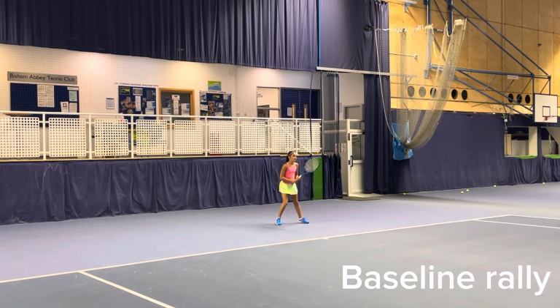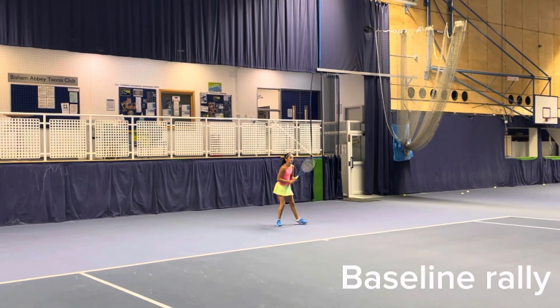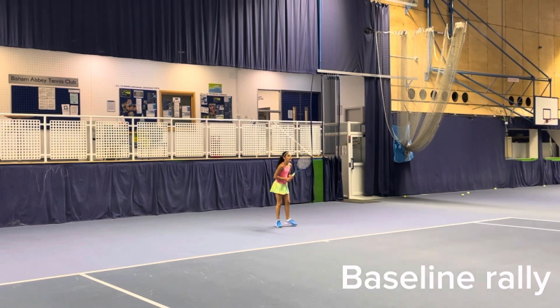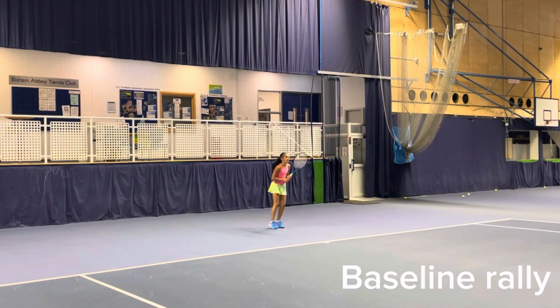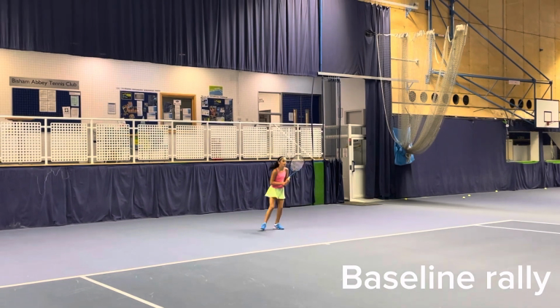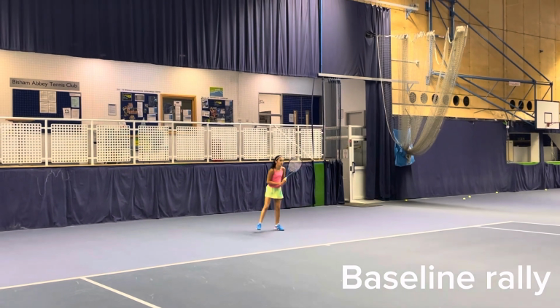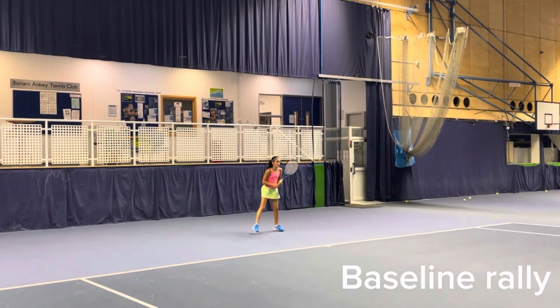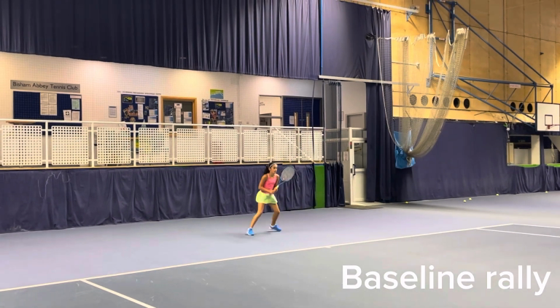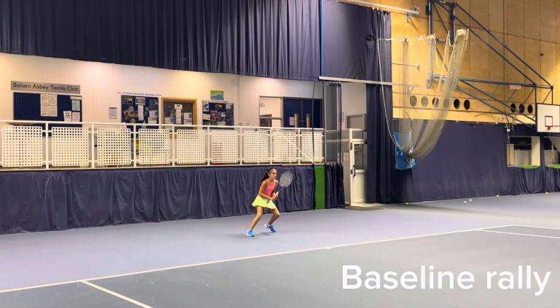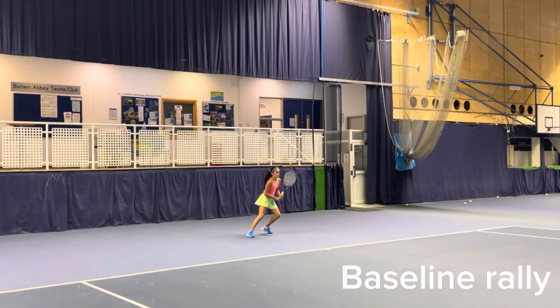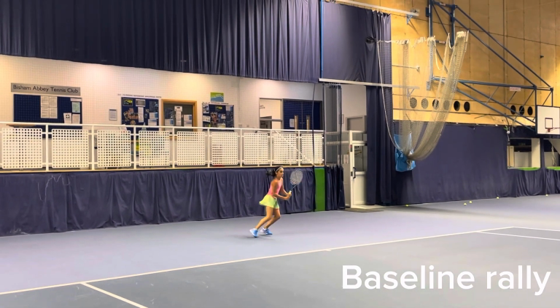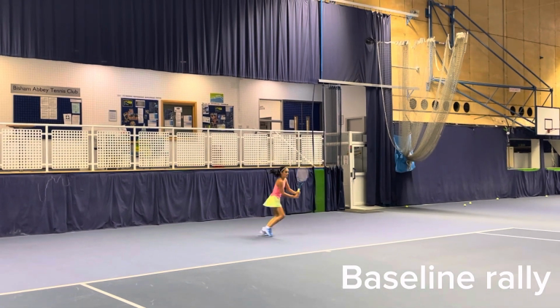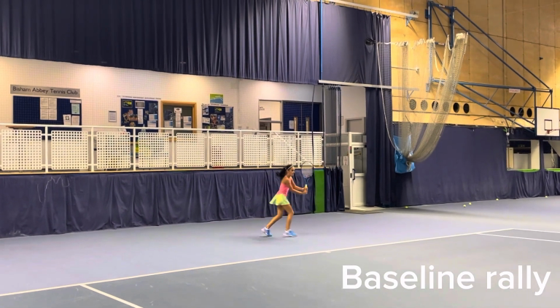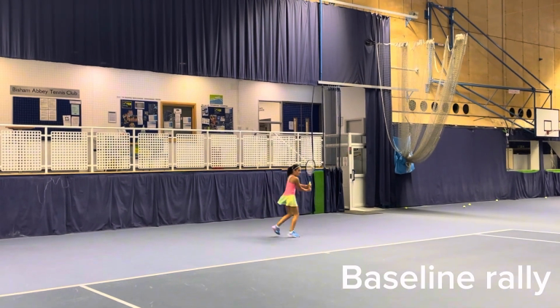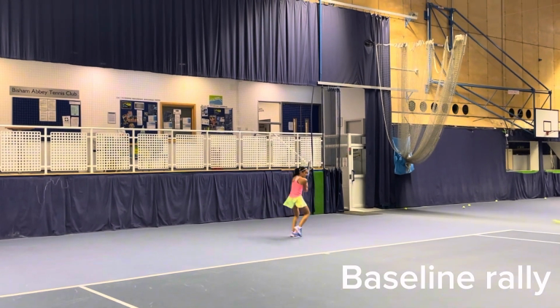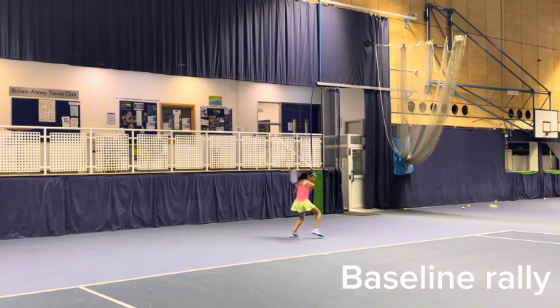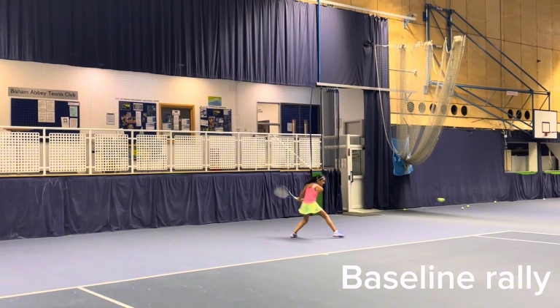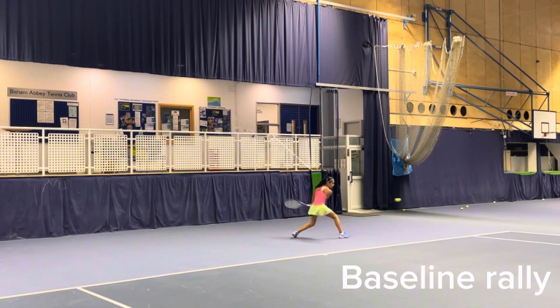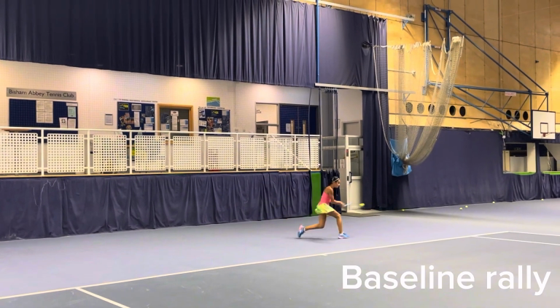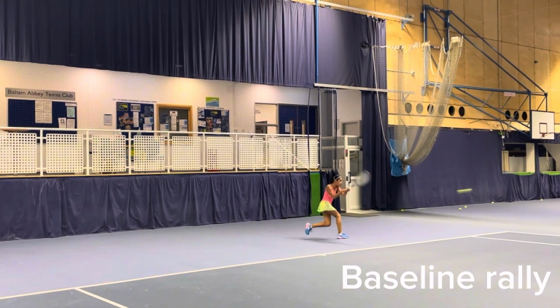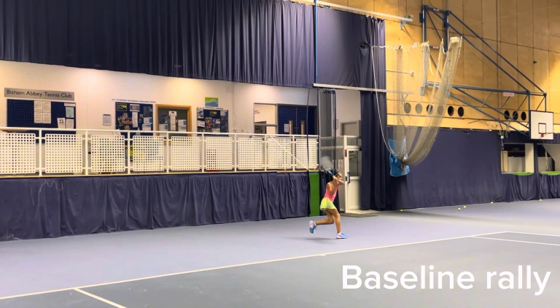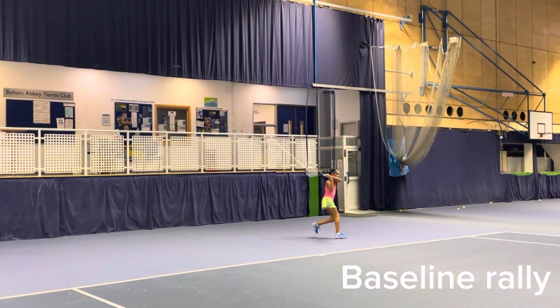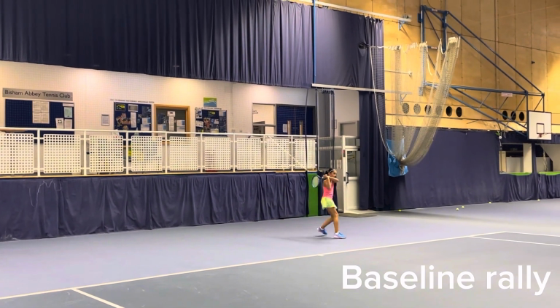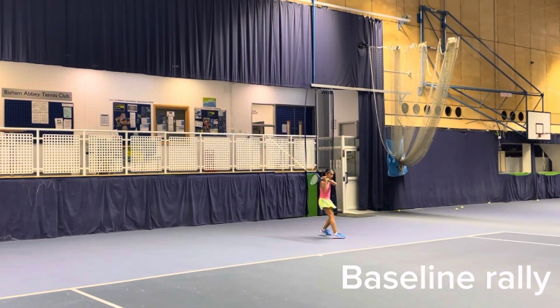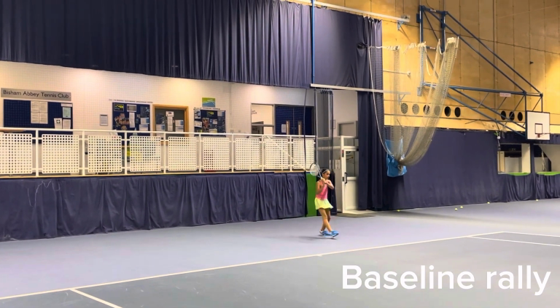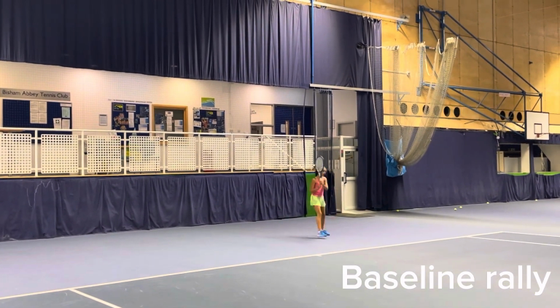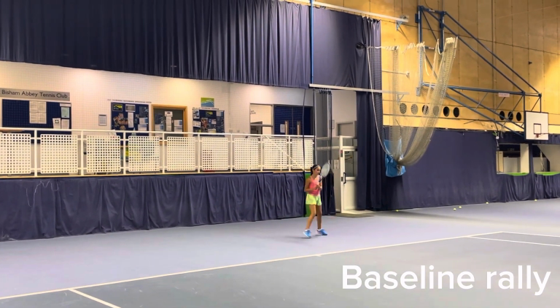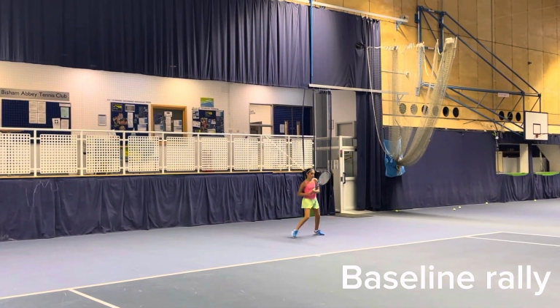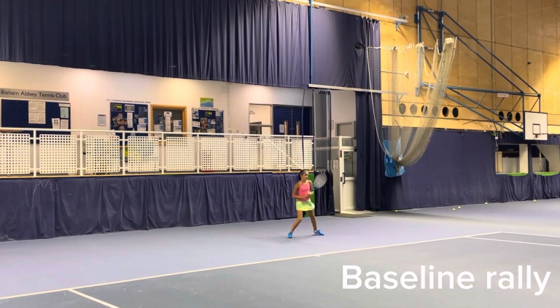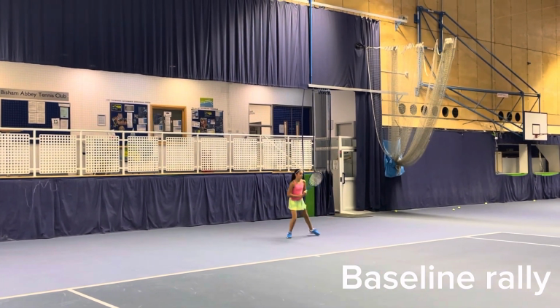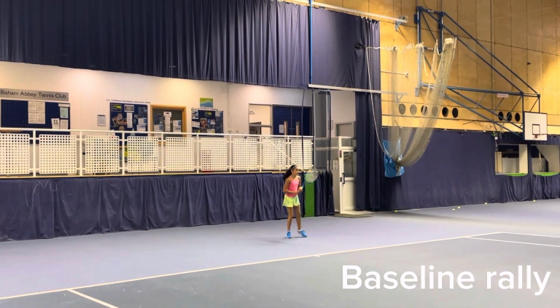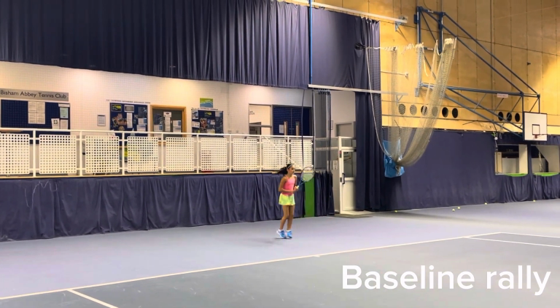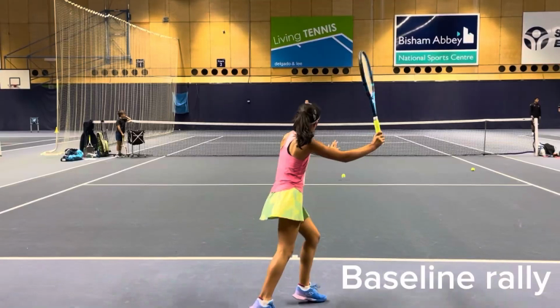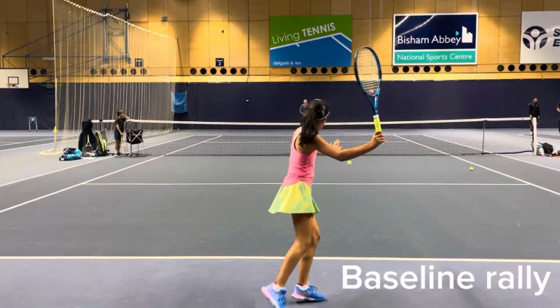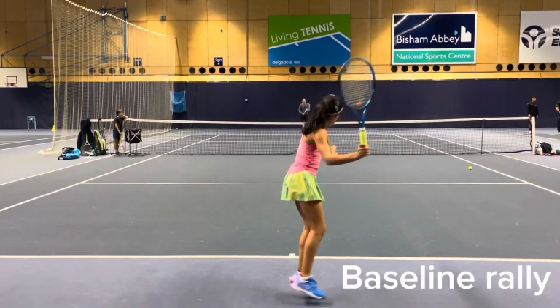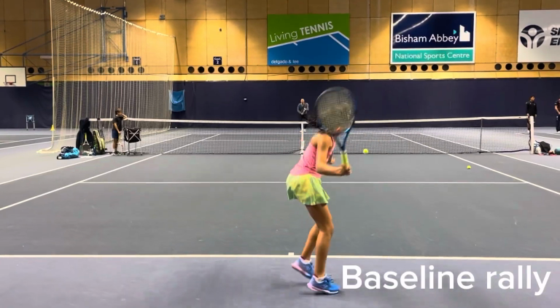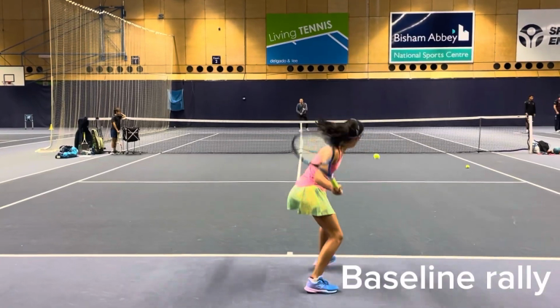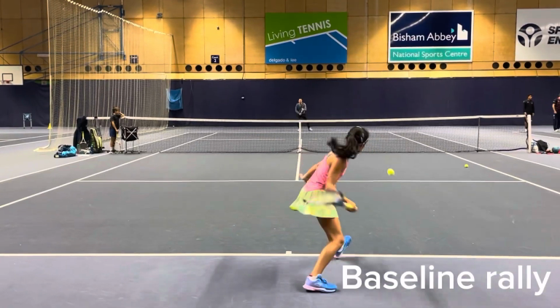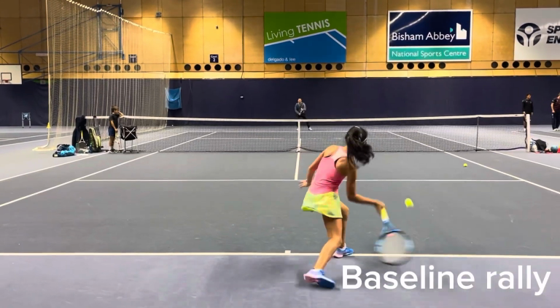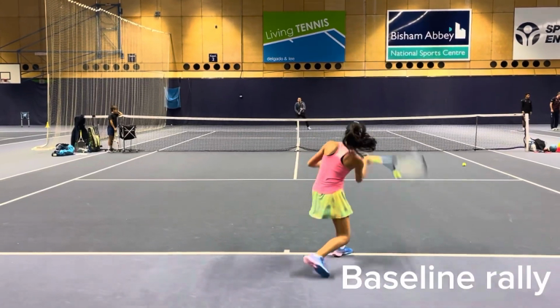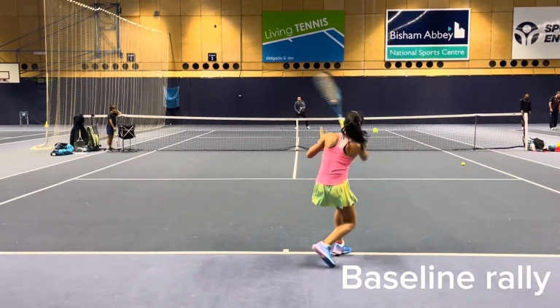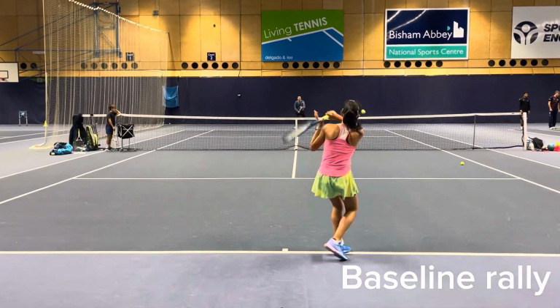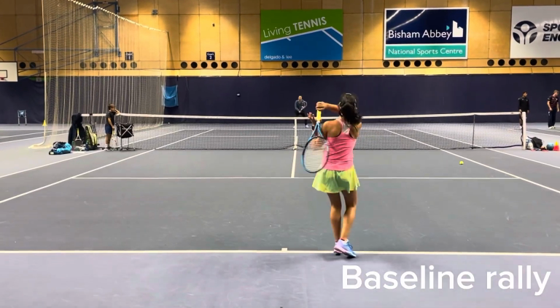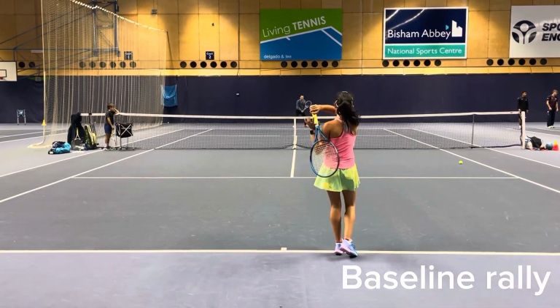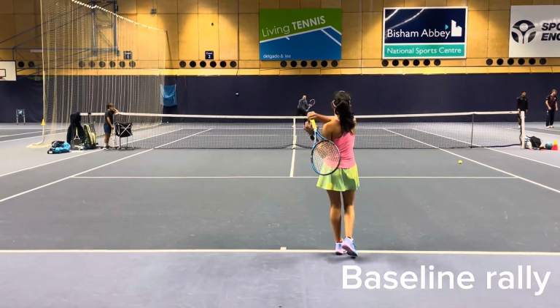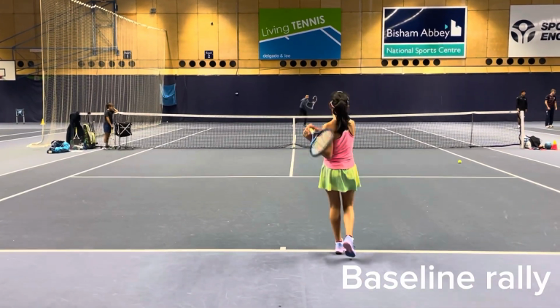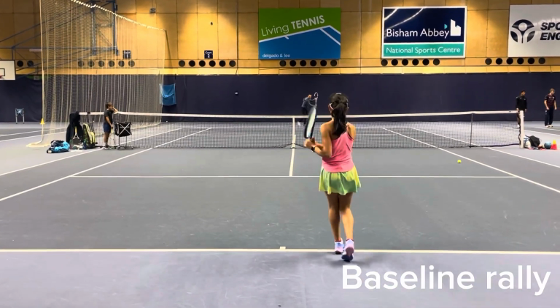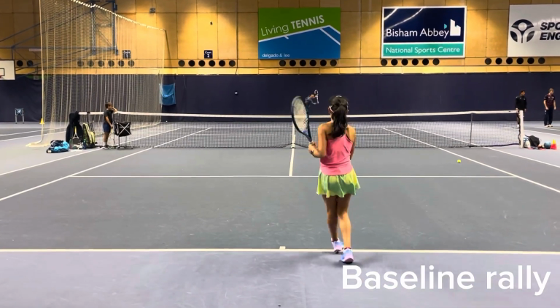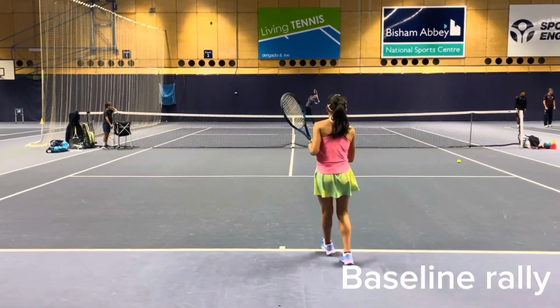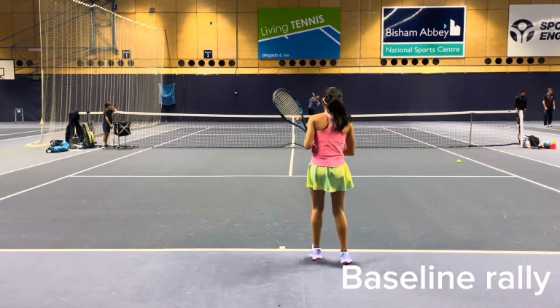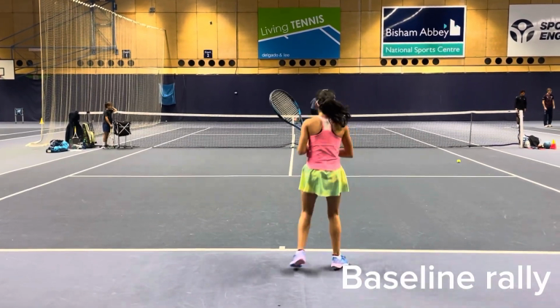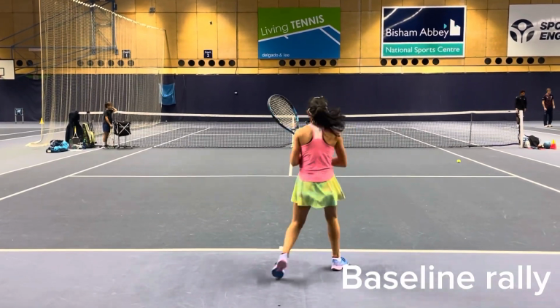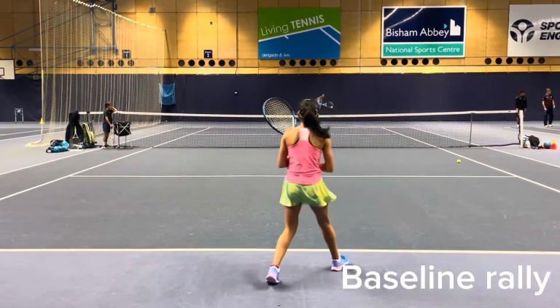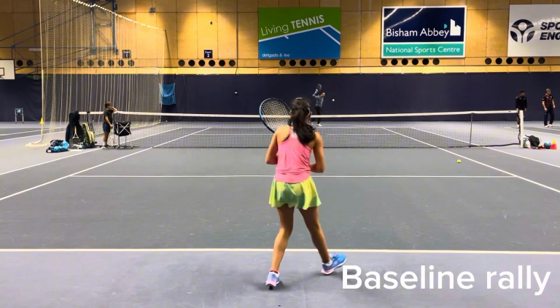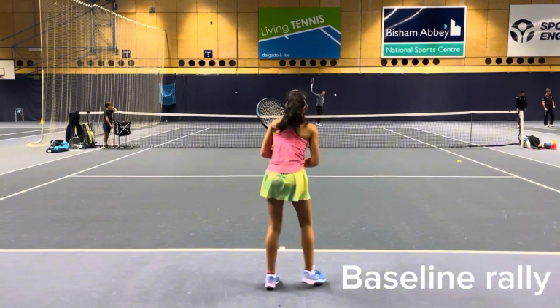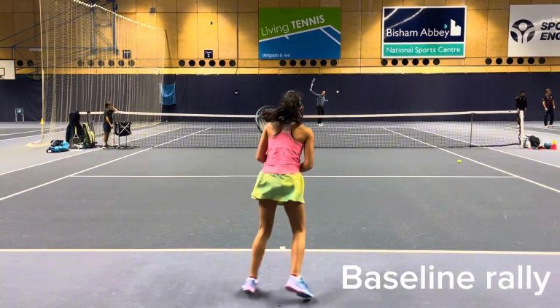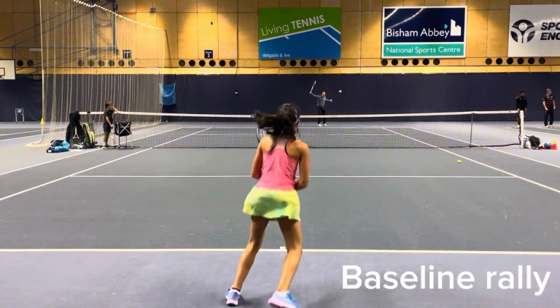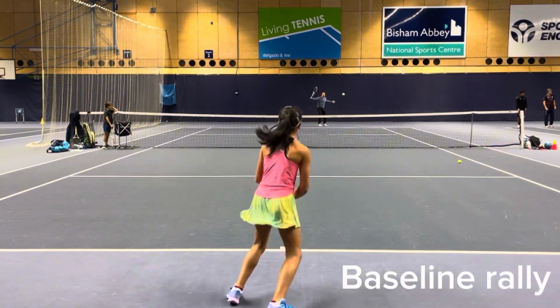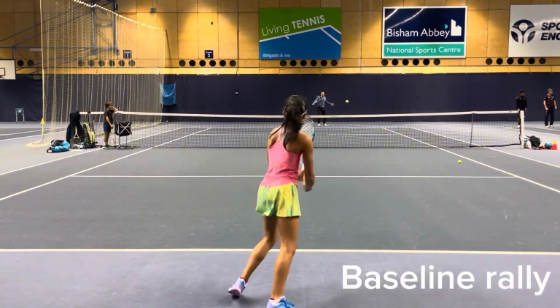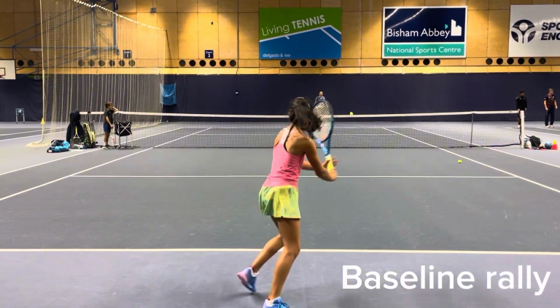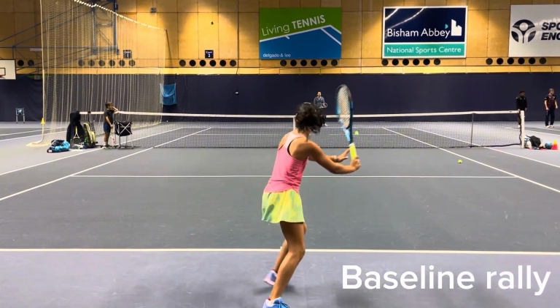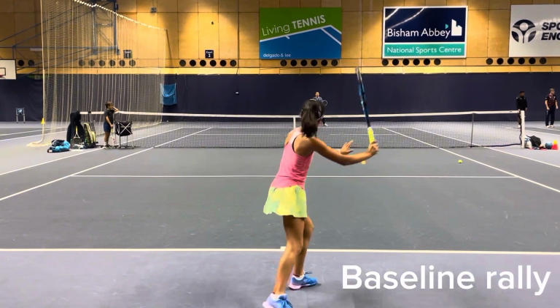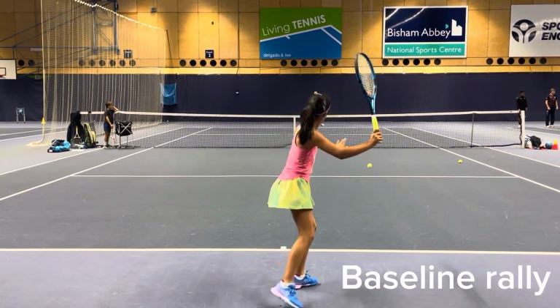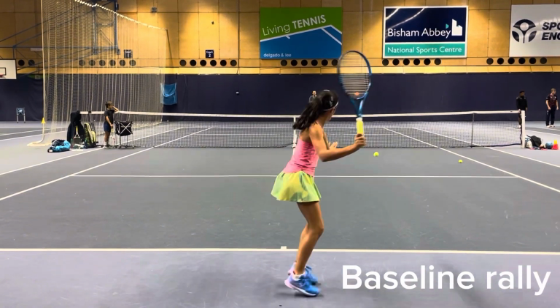Finally you move on to the baseline, focusing on keeping the rally going and playing mainly in the centre.